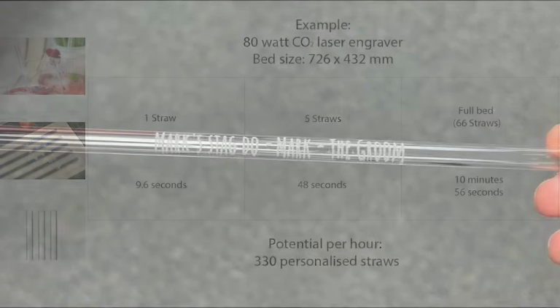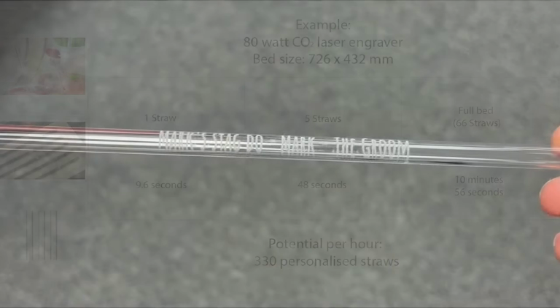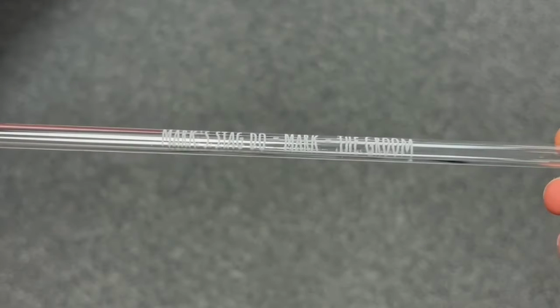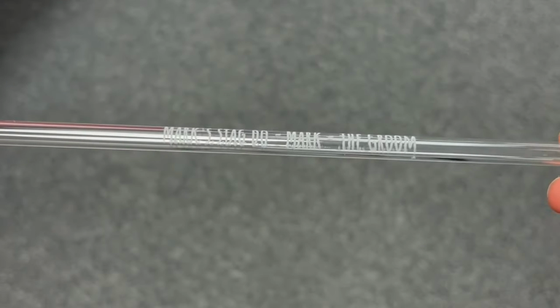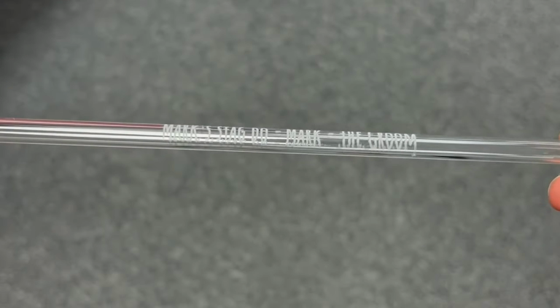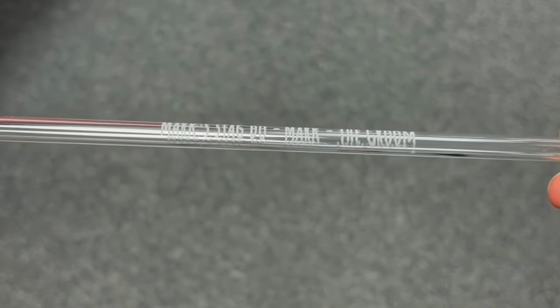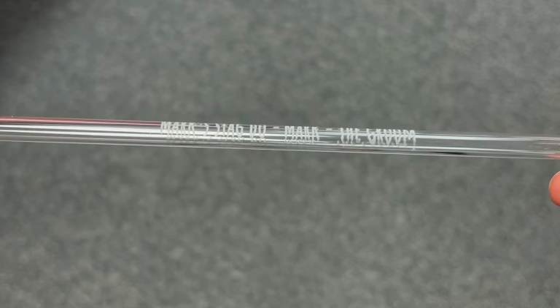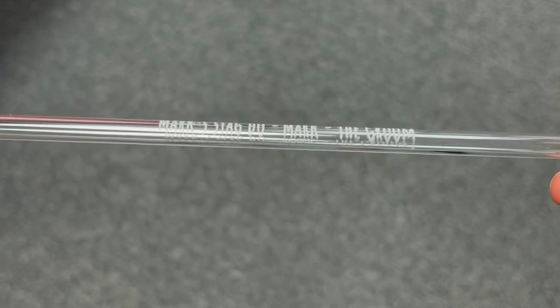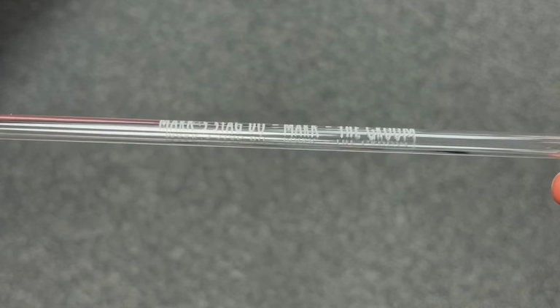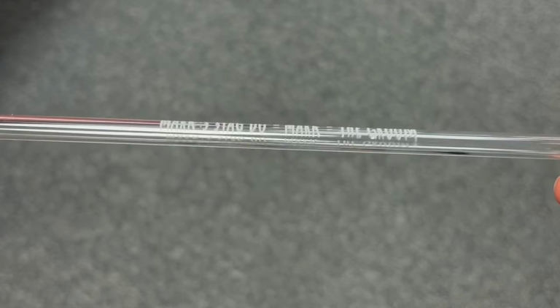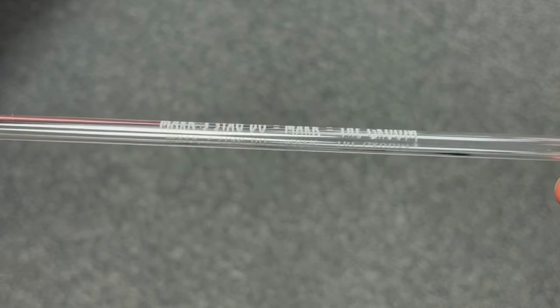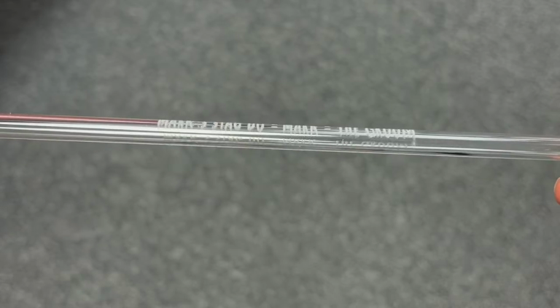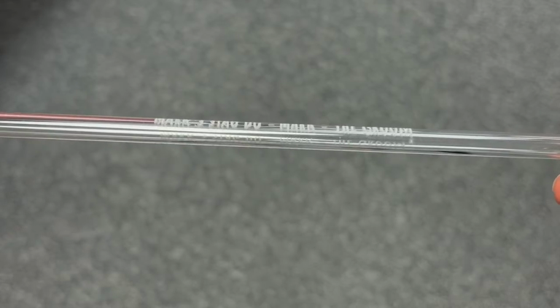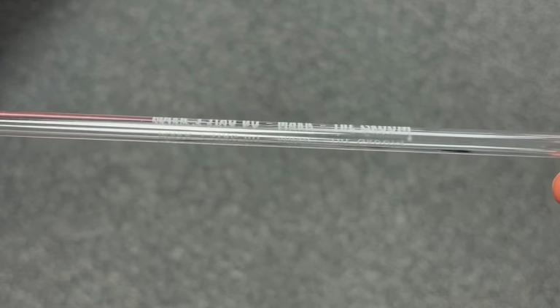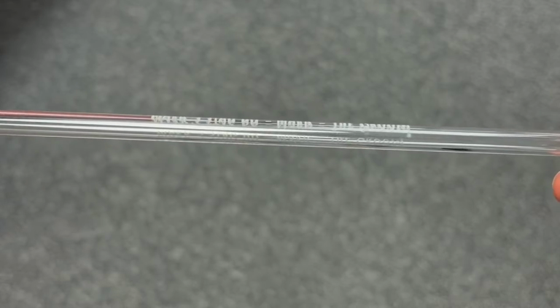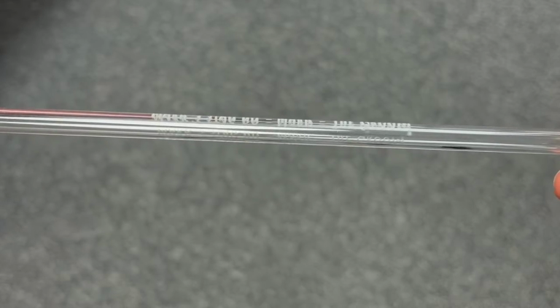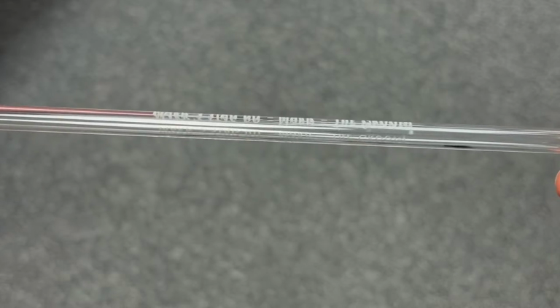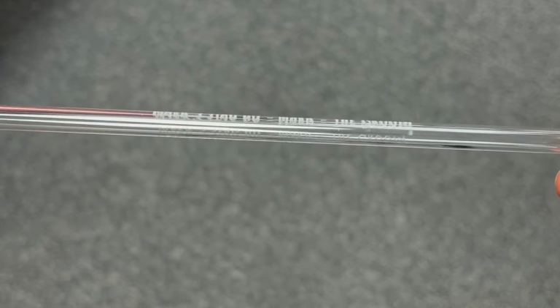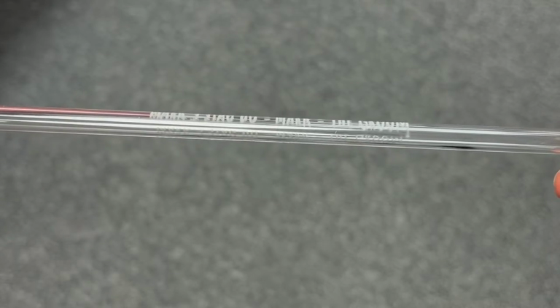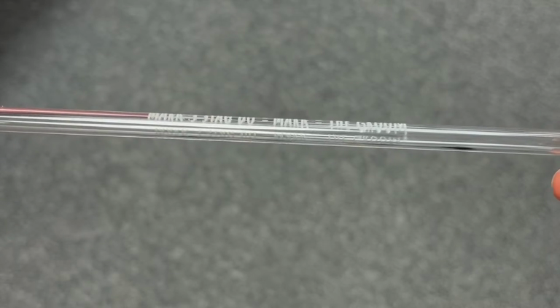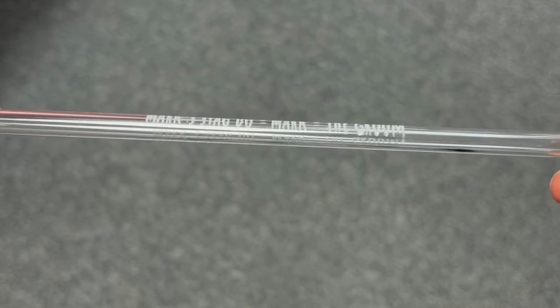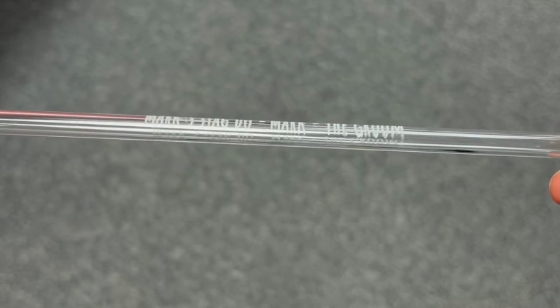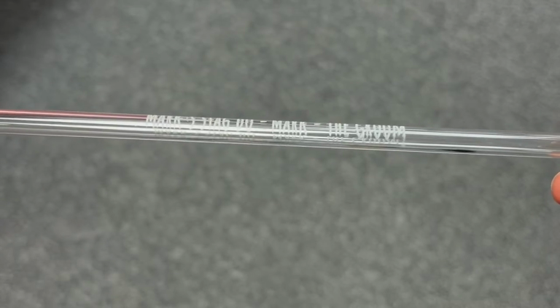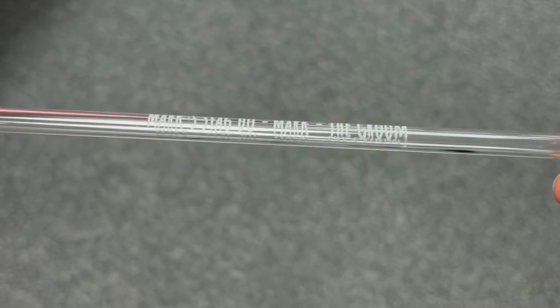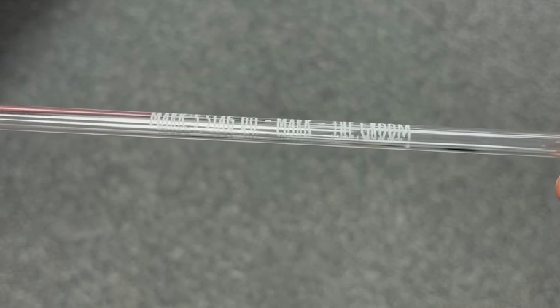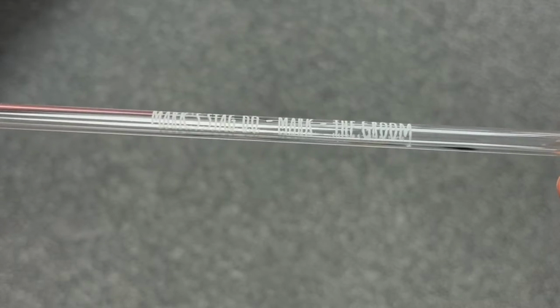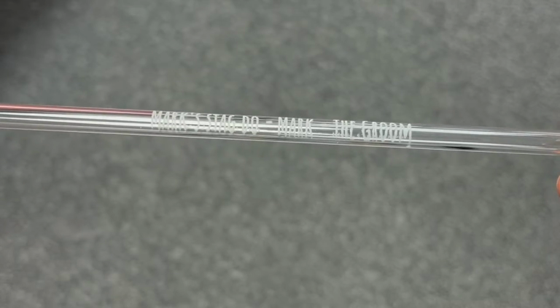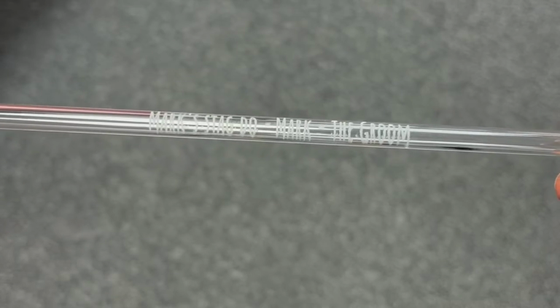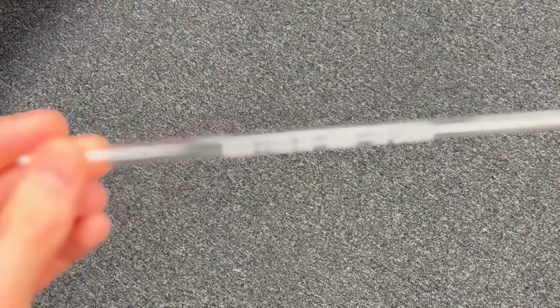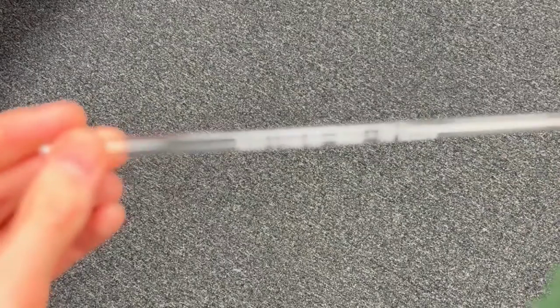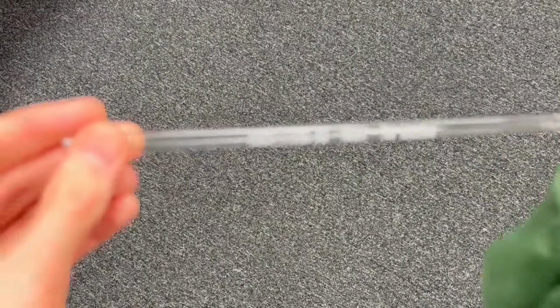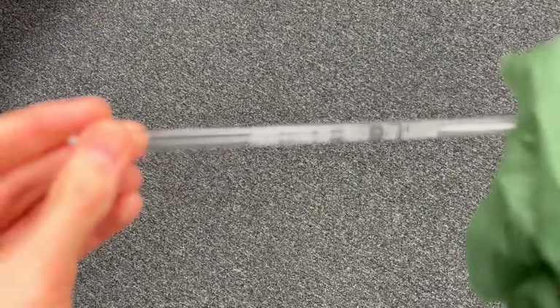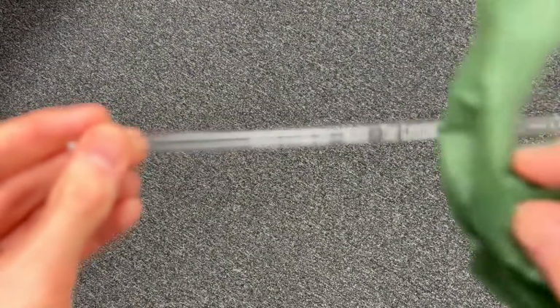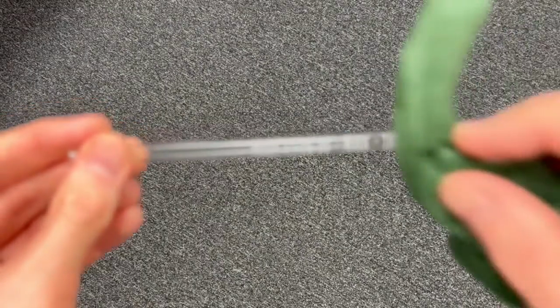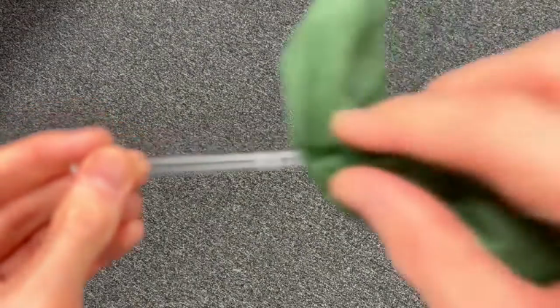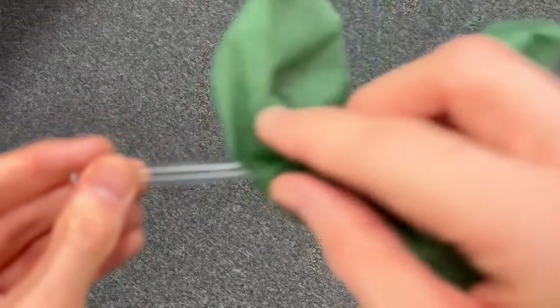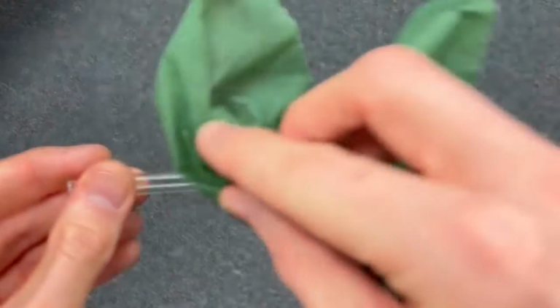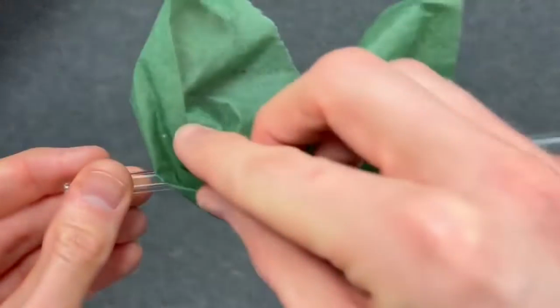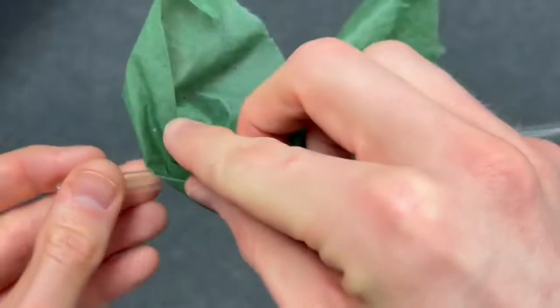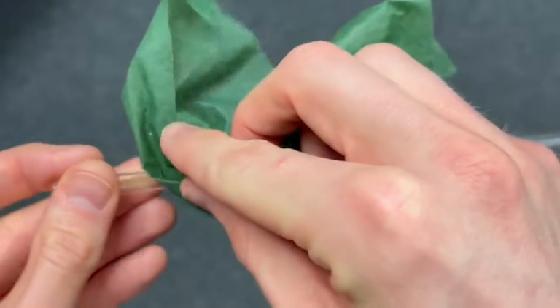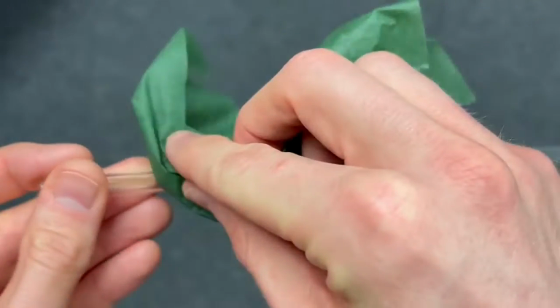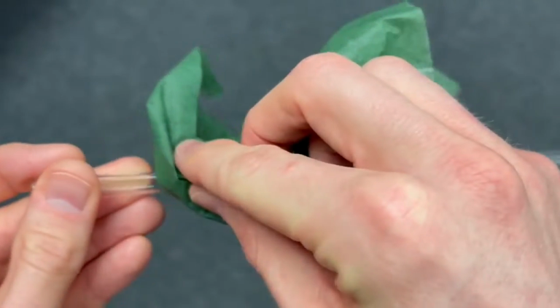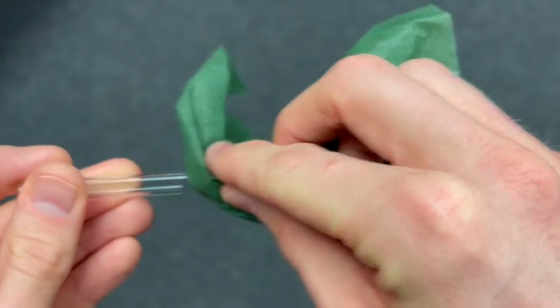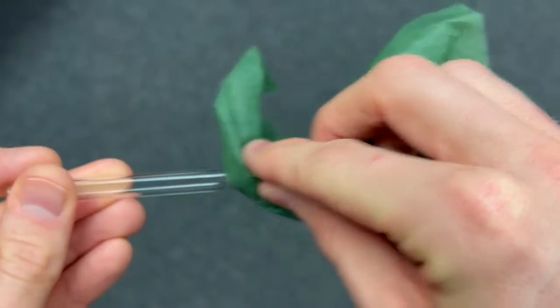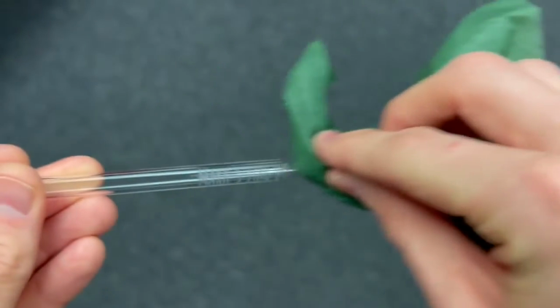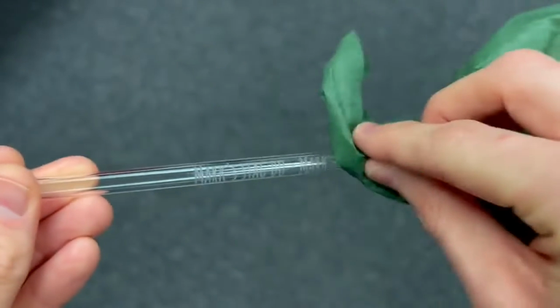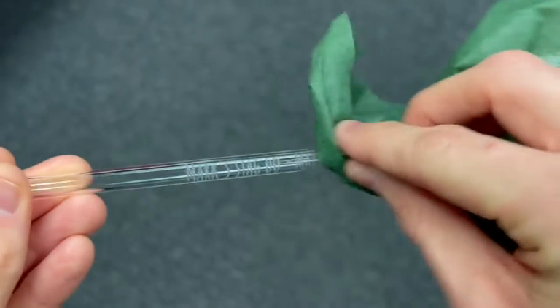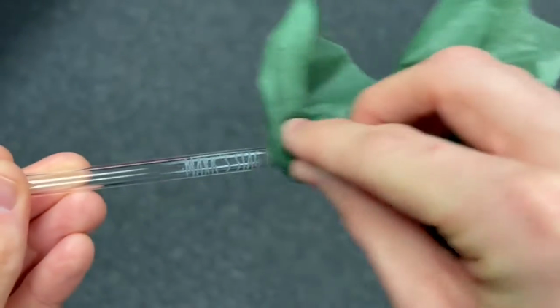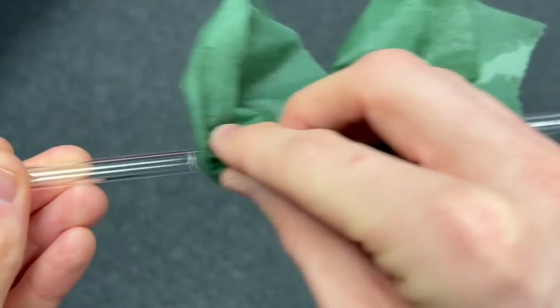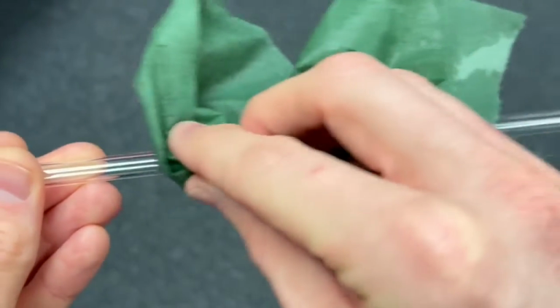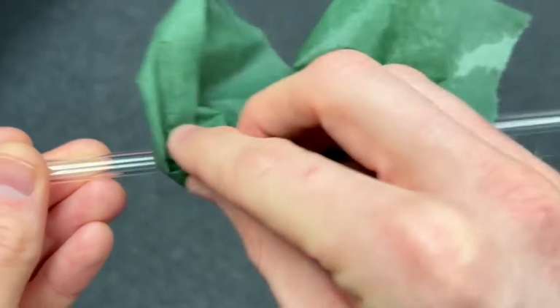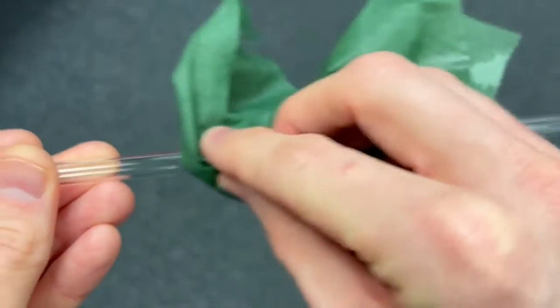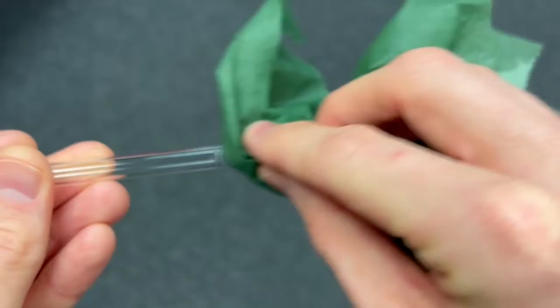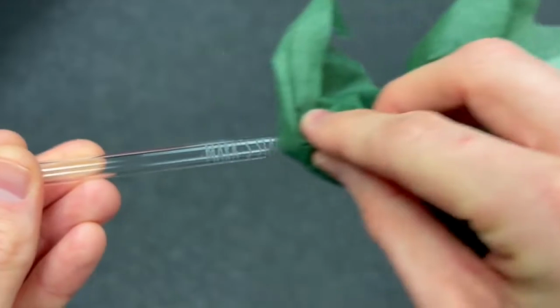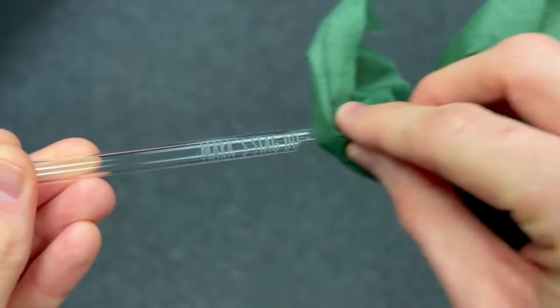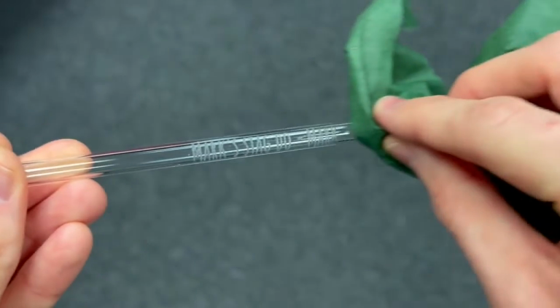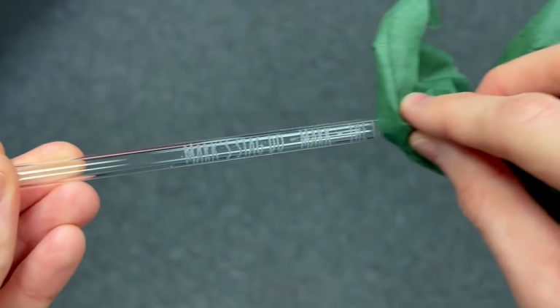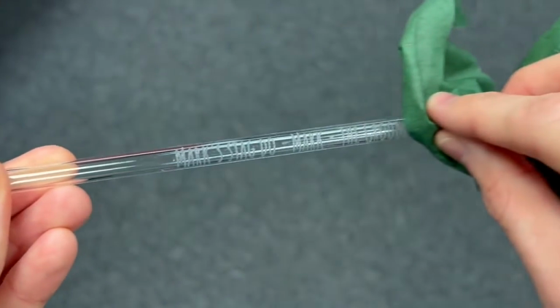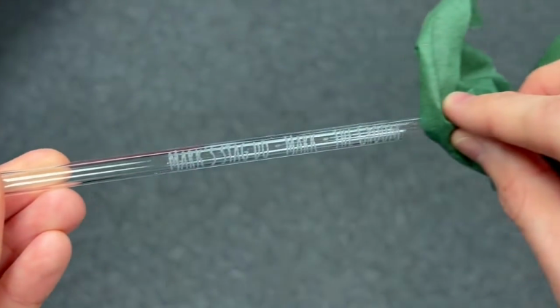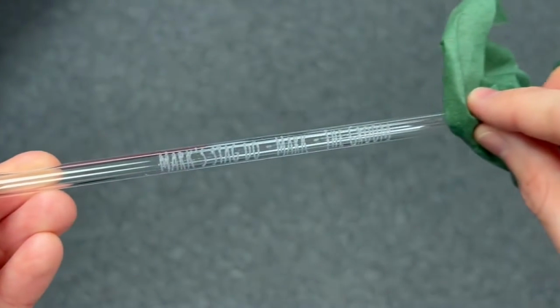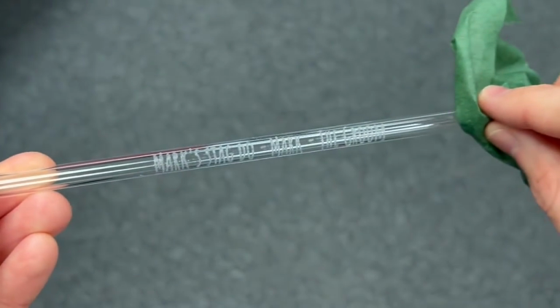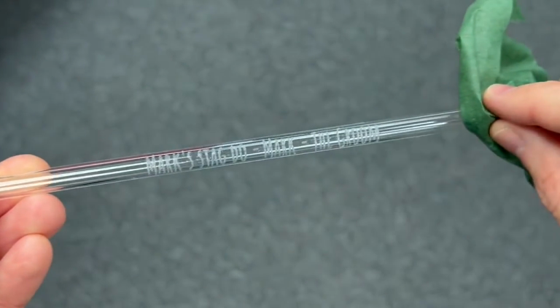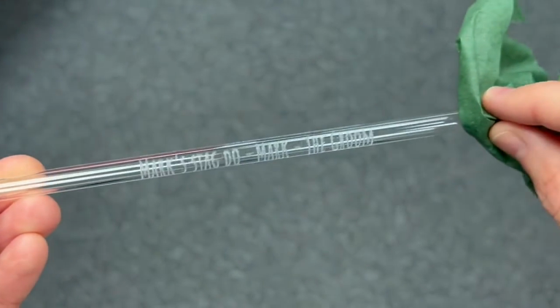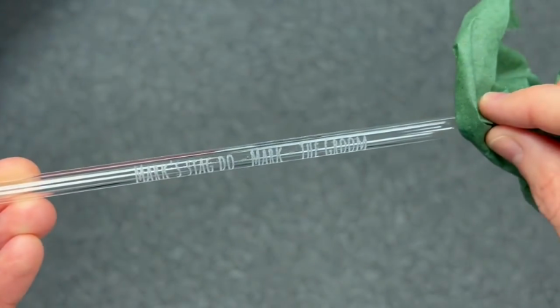Once processing is completed, wipe any debris away with a damp cloth. You will notice that in this example there is a frosted engraving.